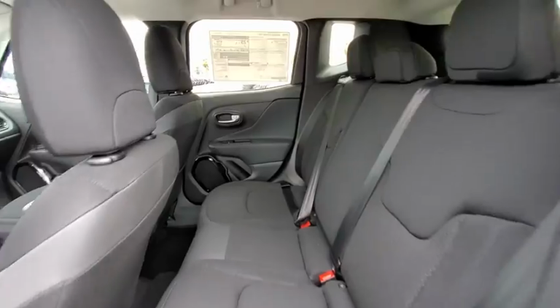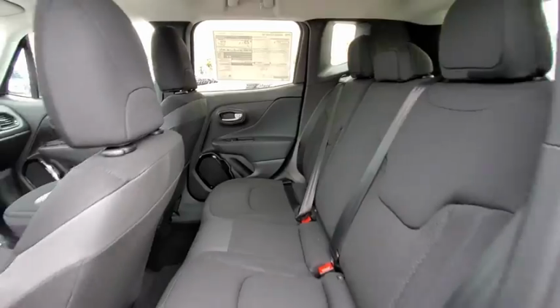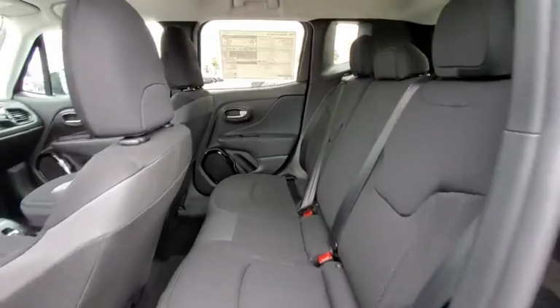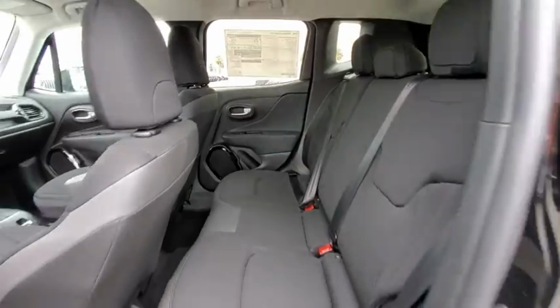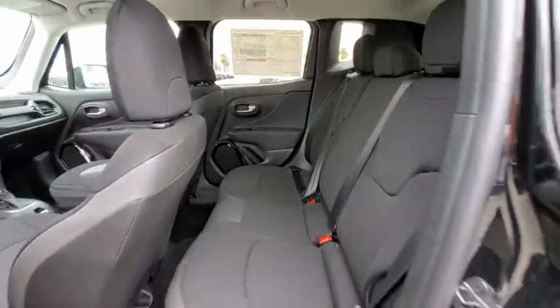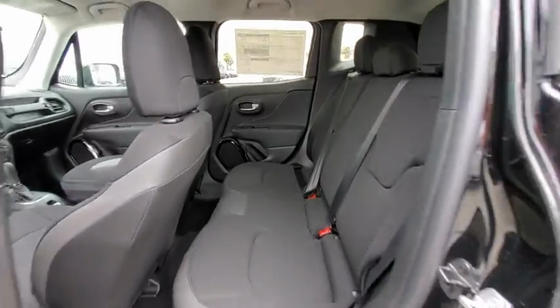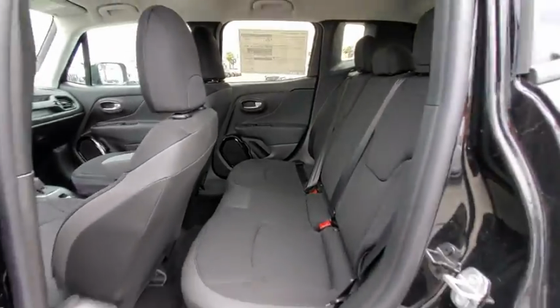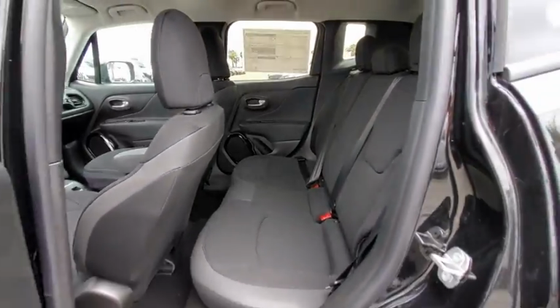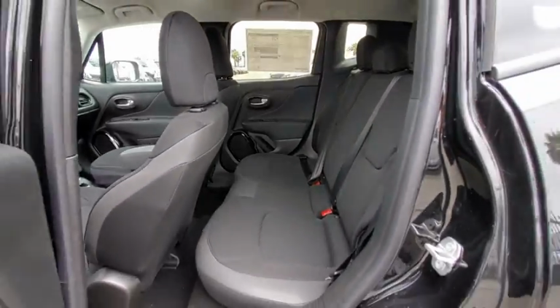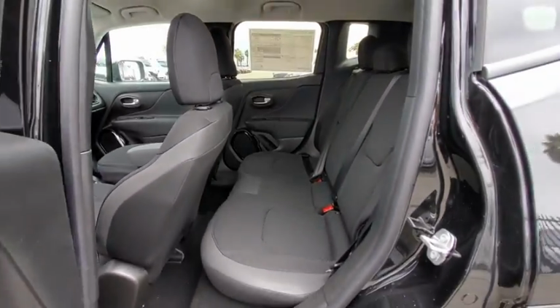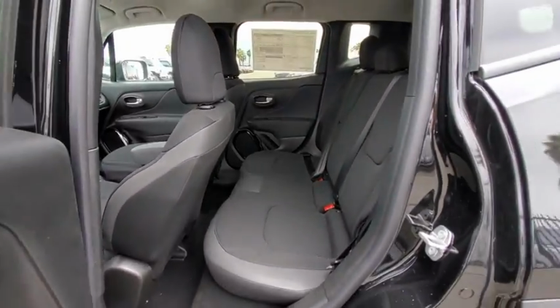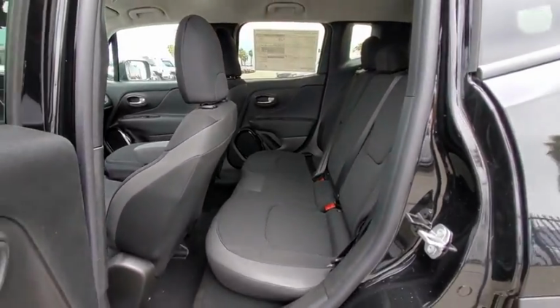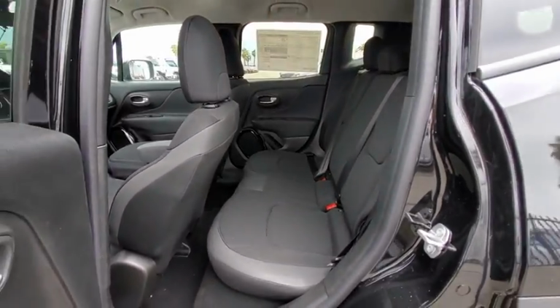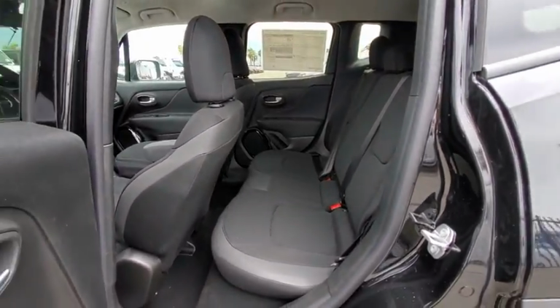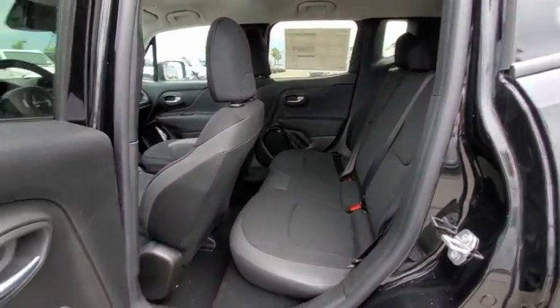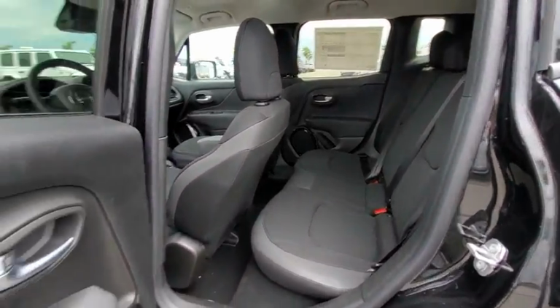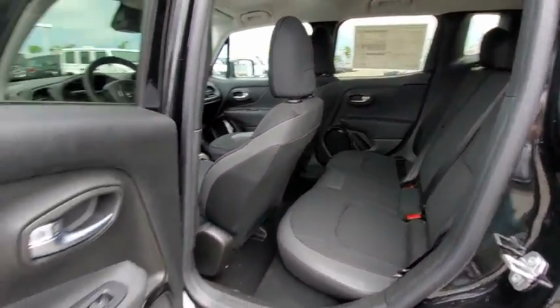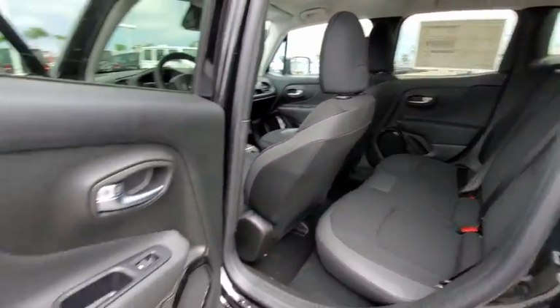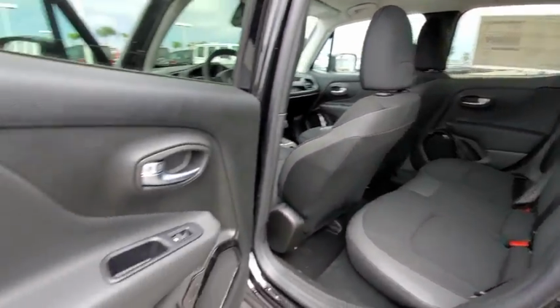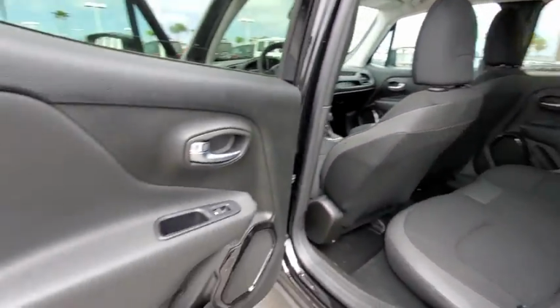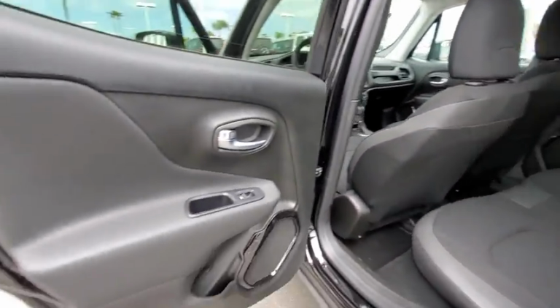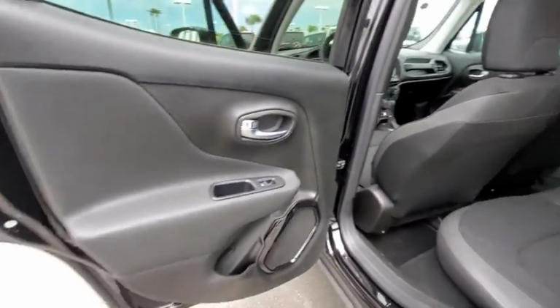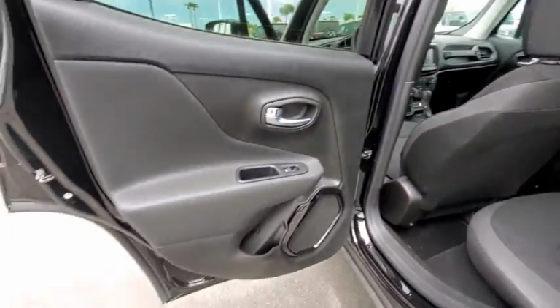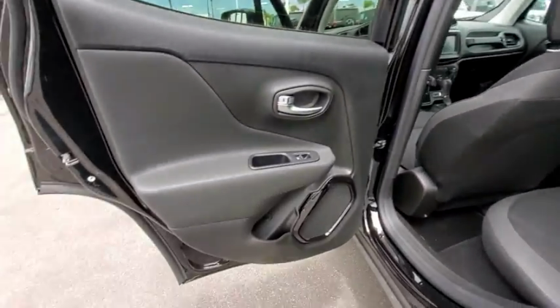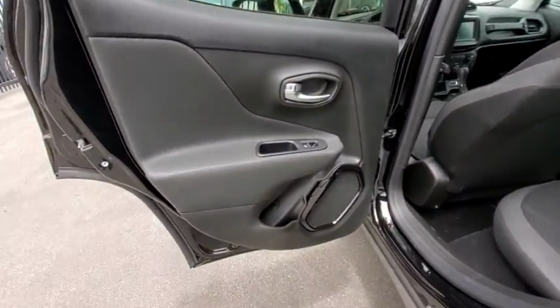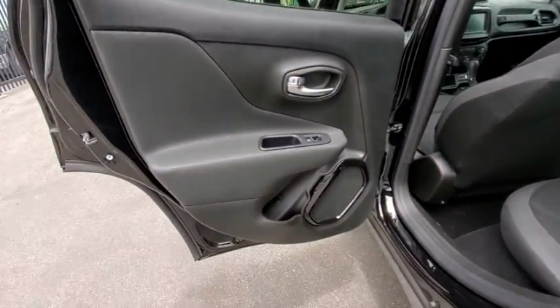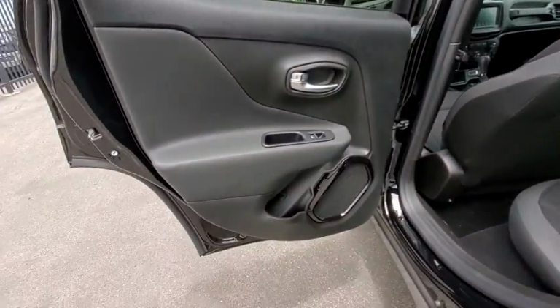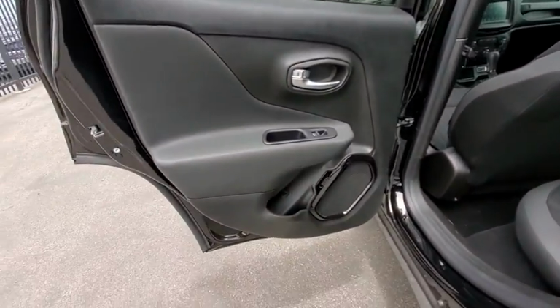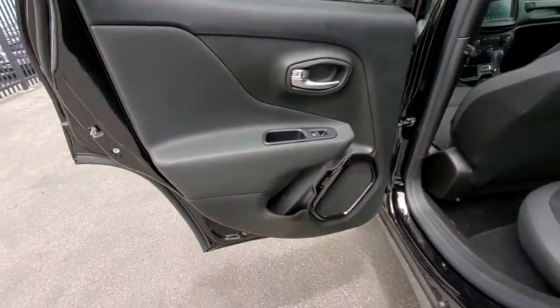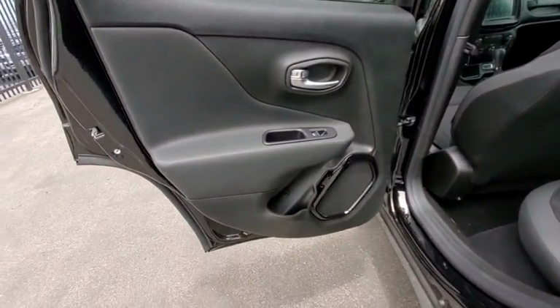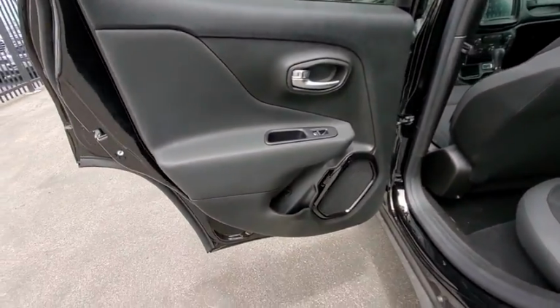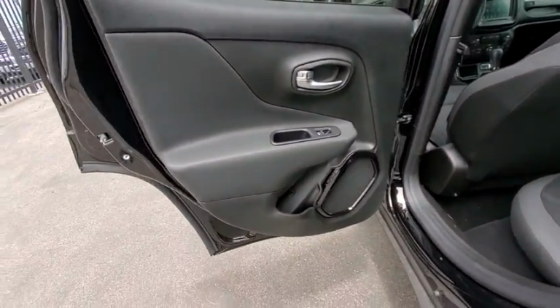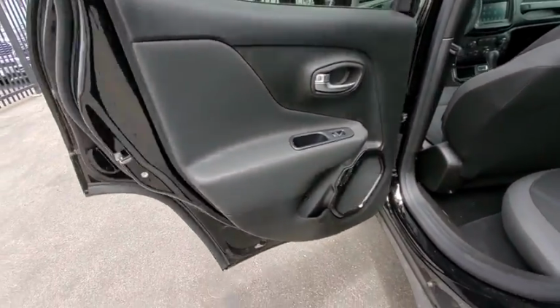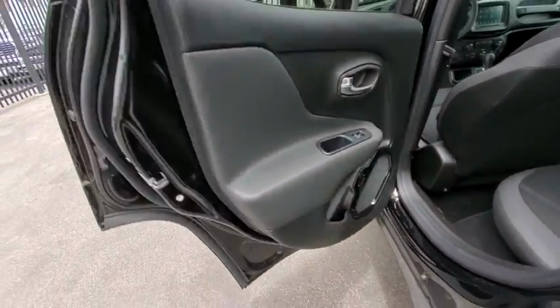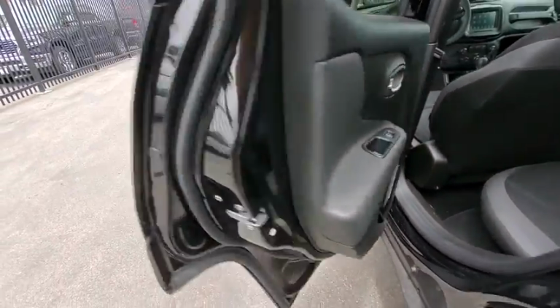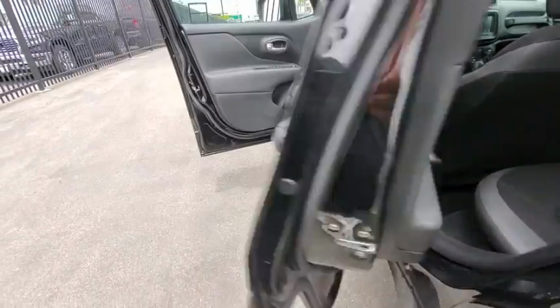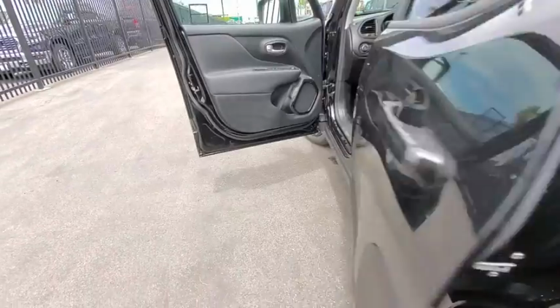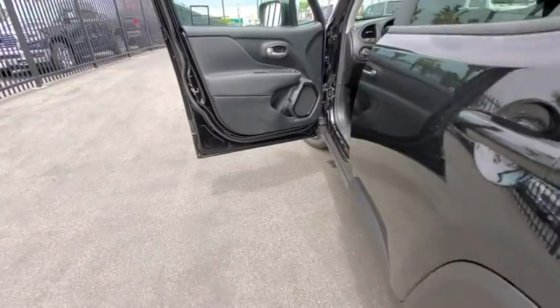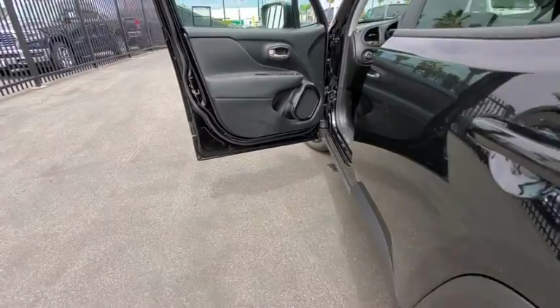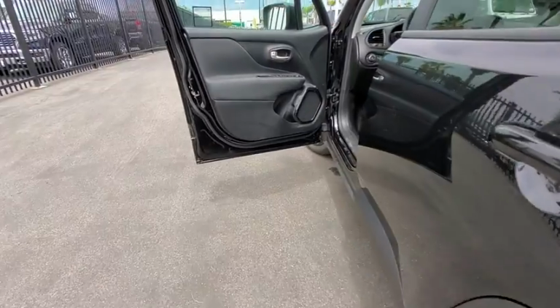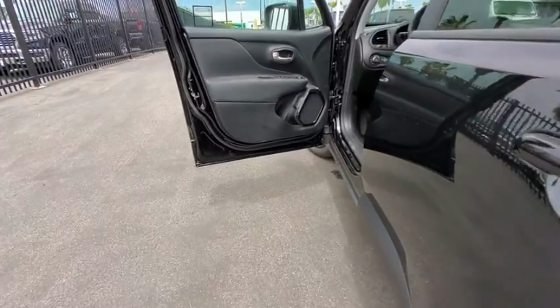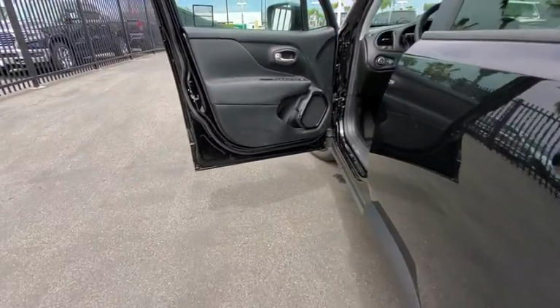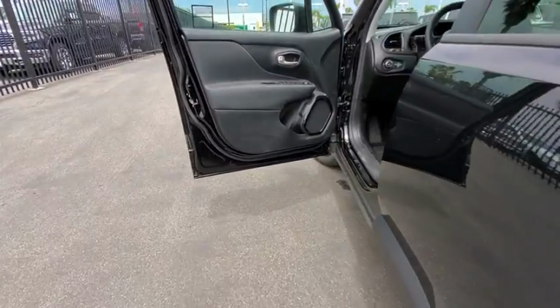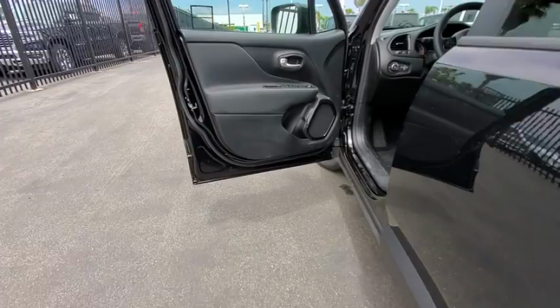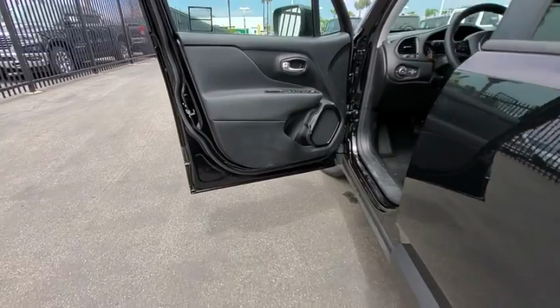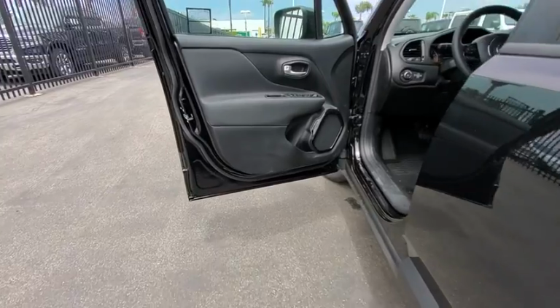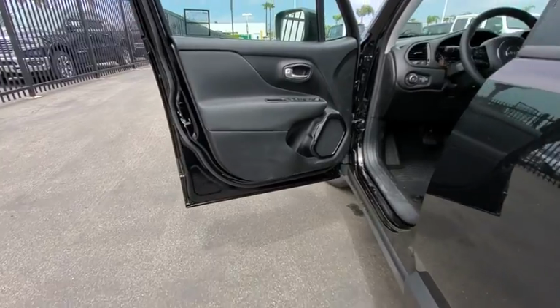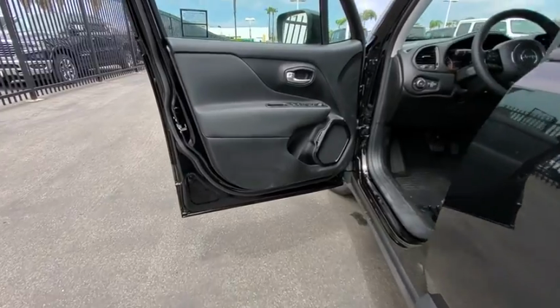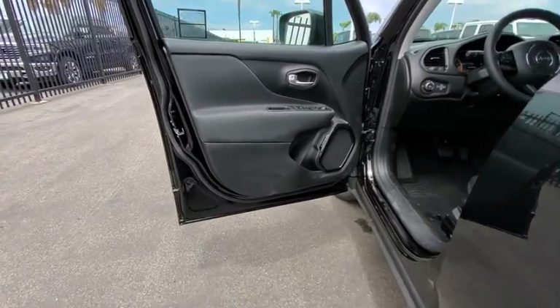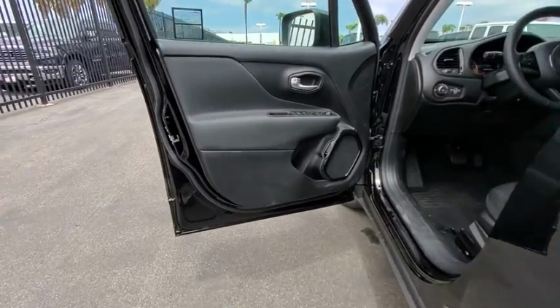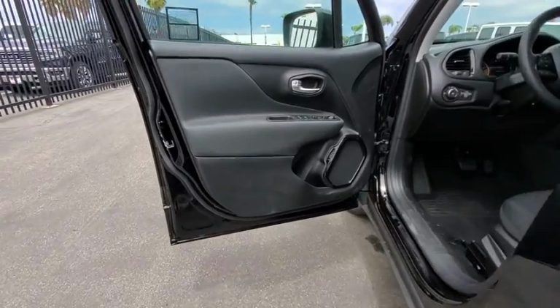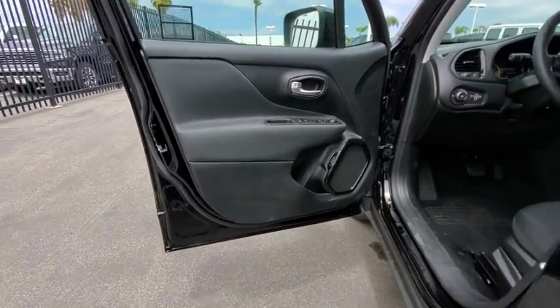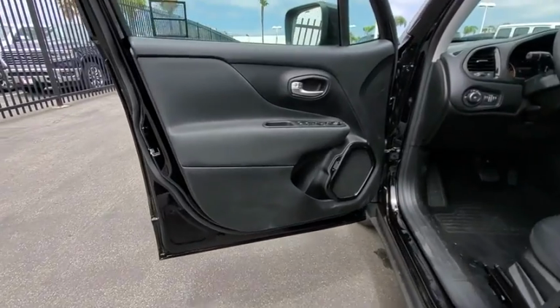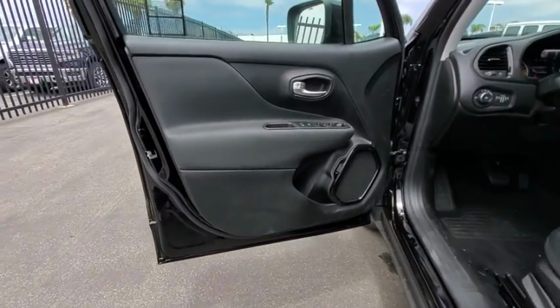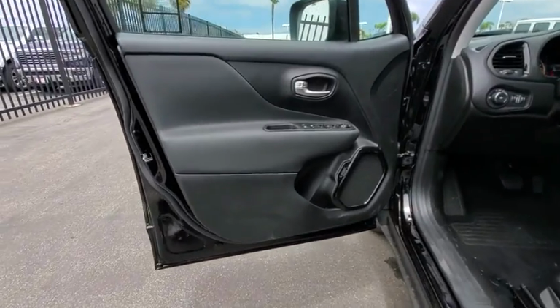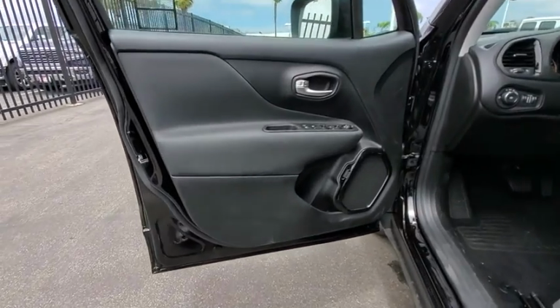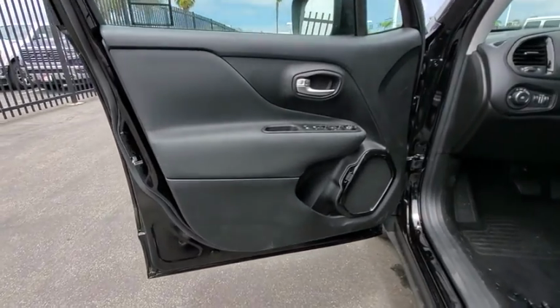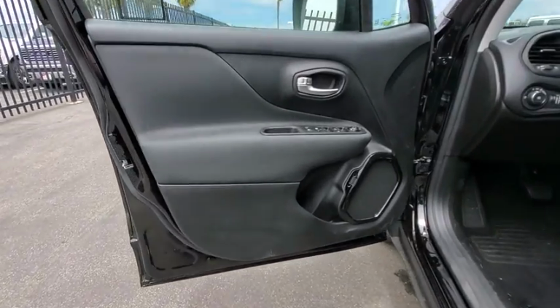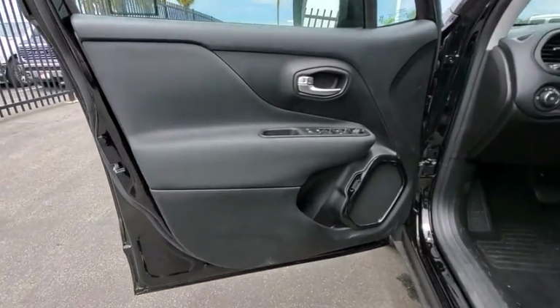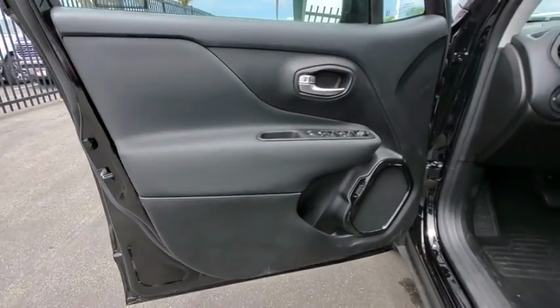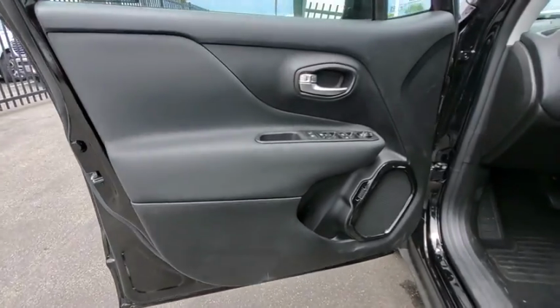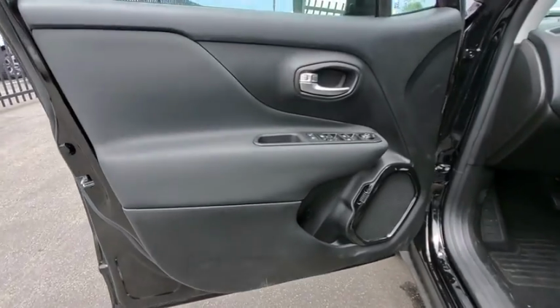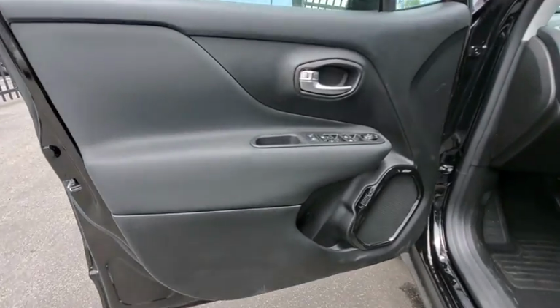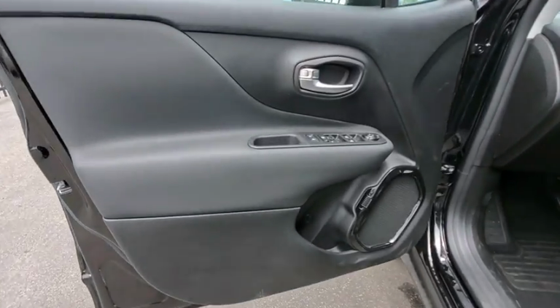Keyless start, floor mats, front wheel drive, AM FM stereo radio, rear defrost, climate control, fog lamps.